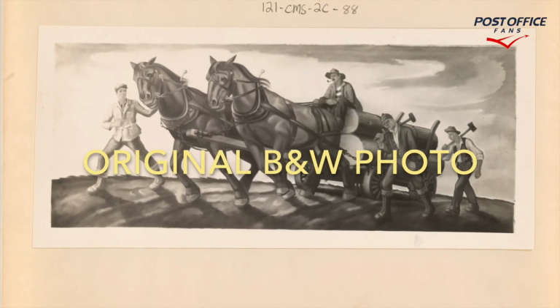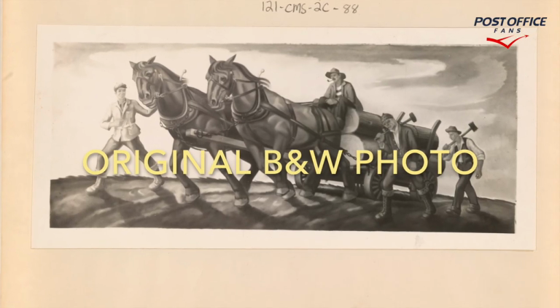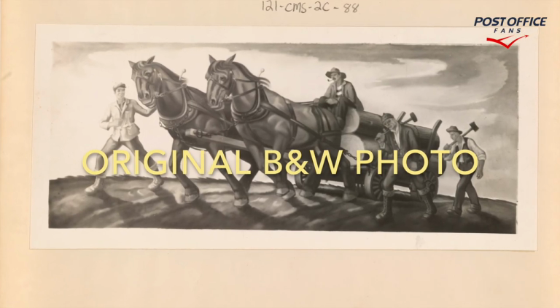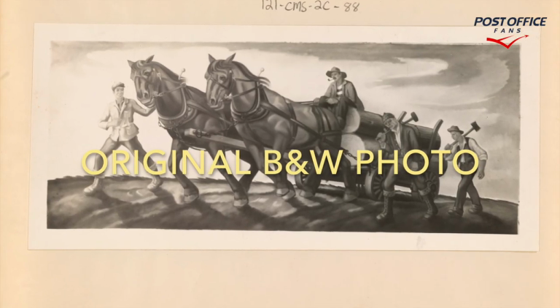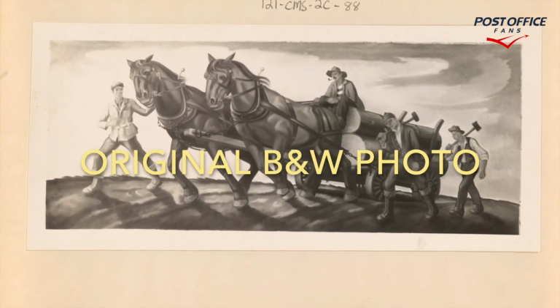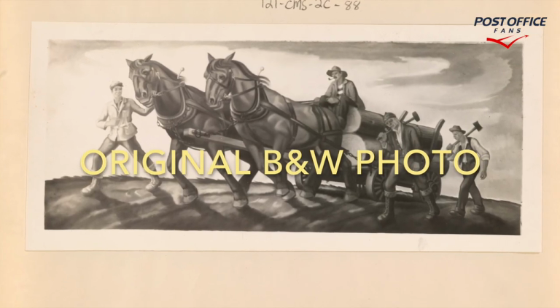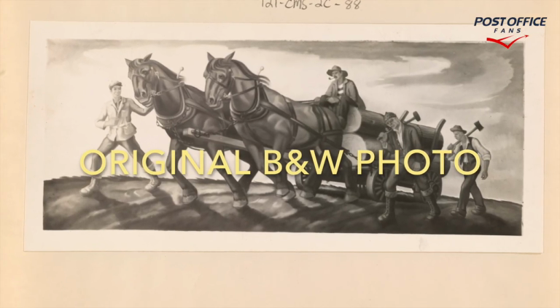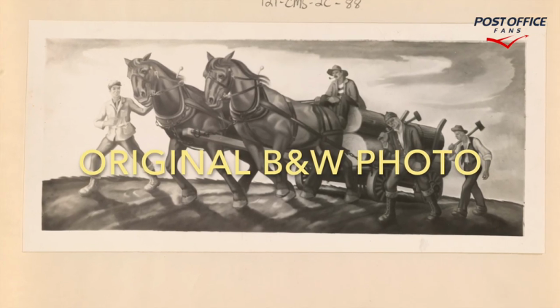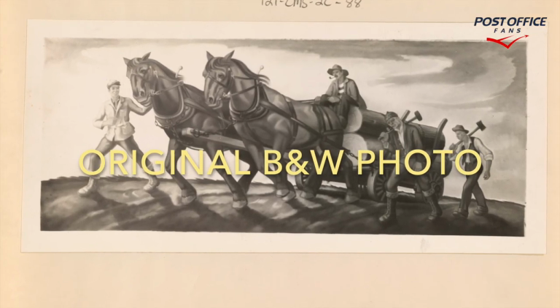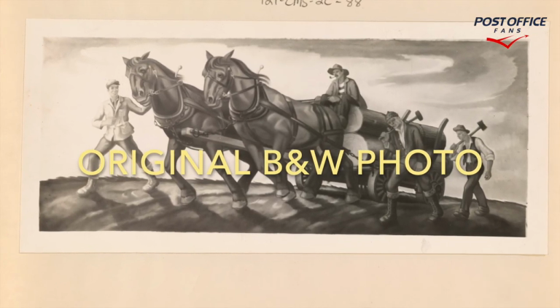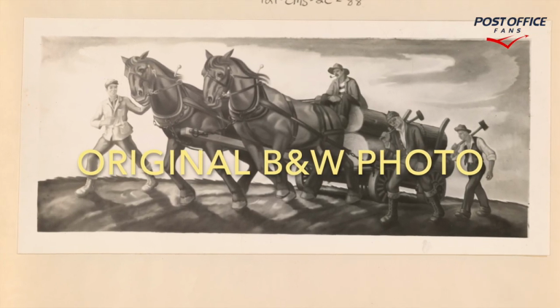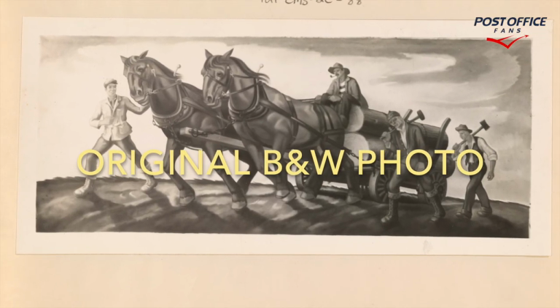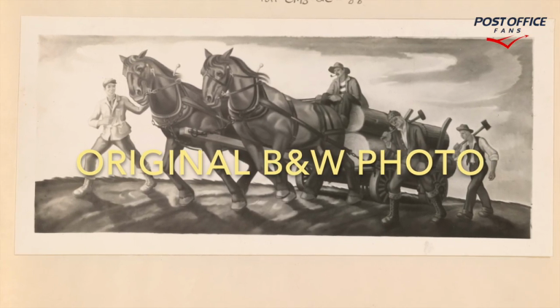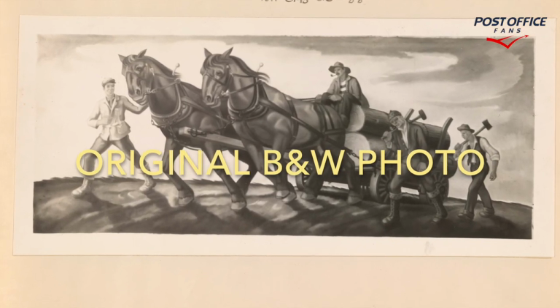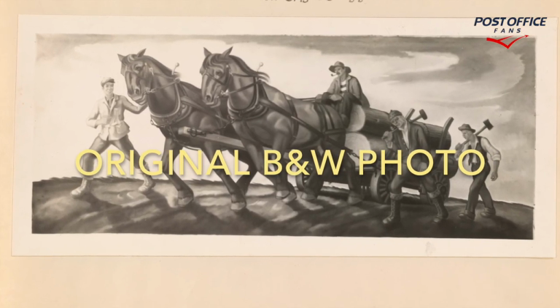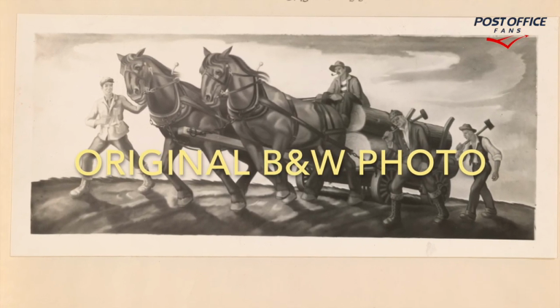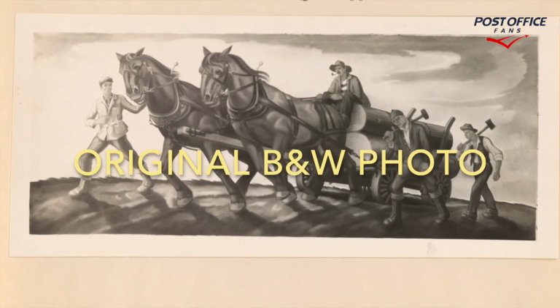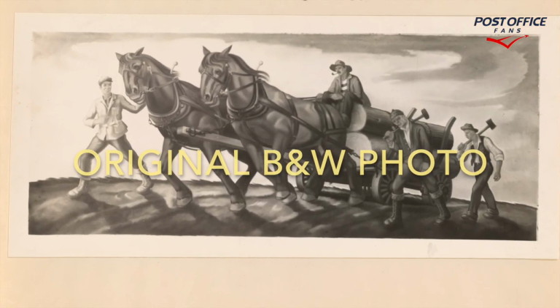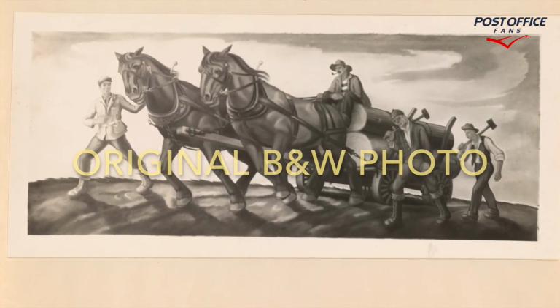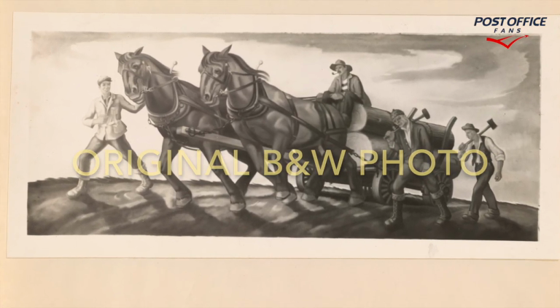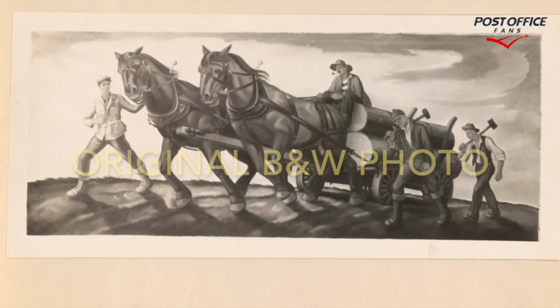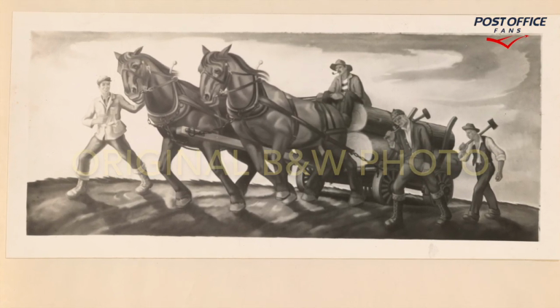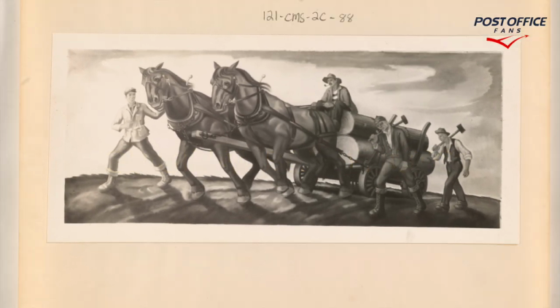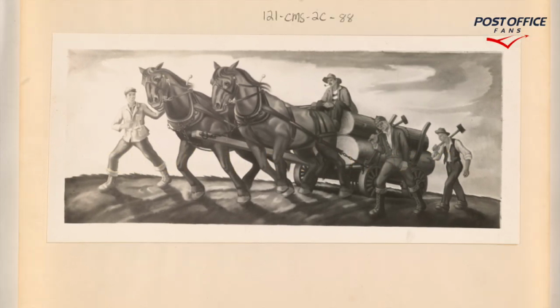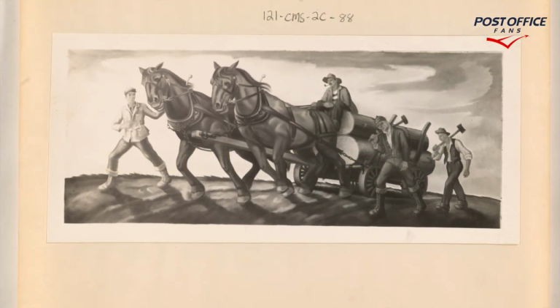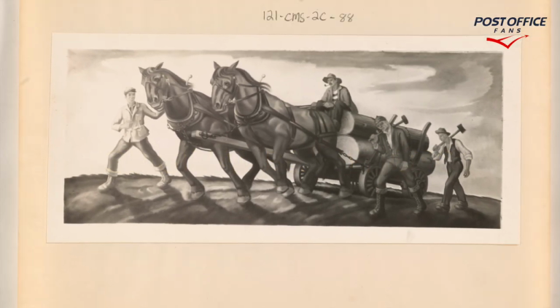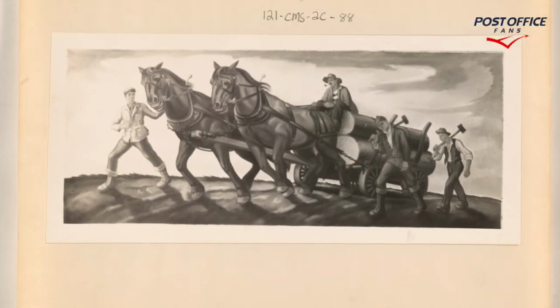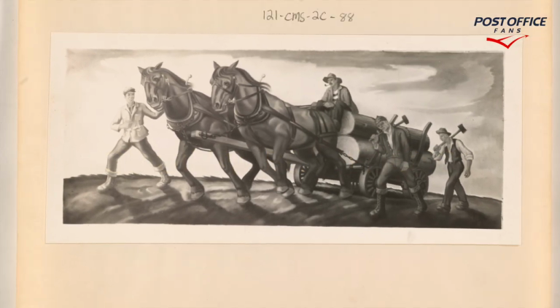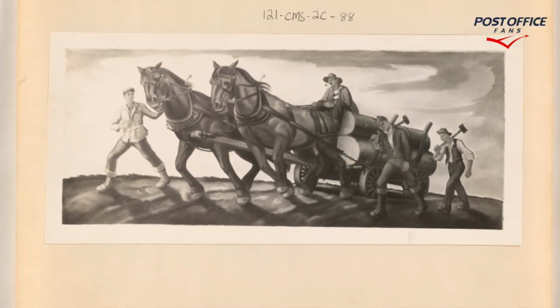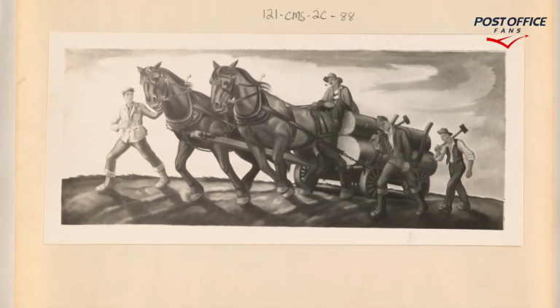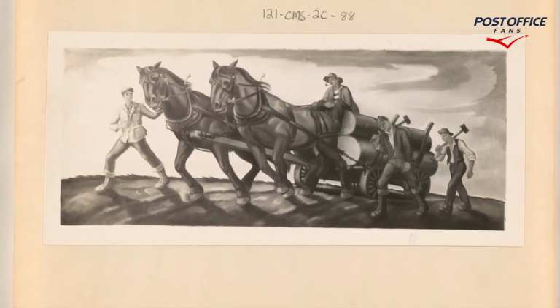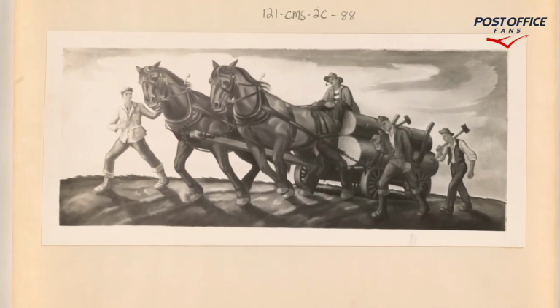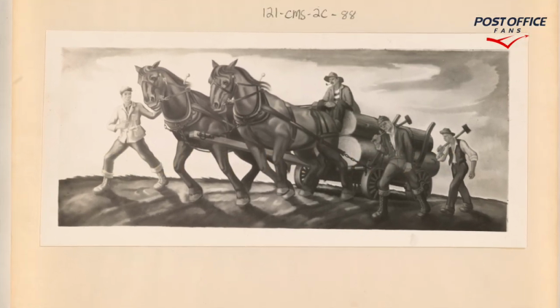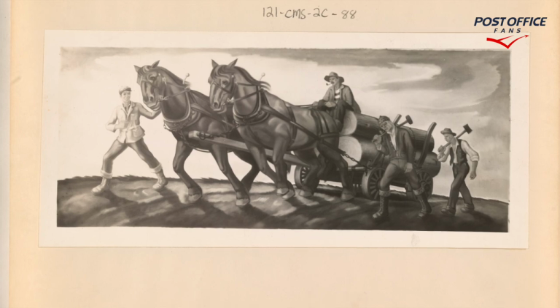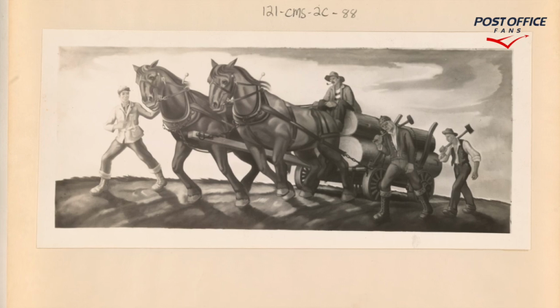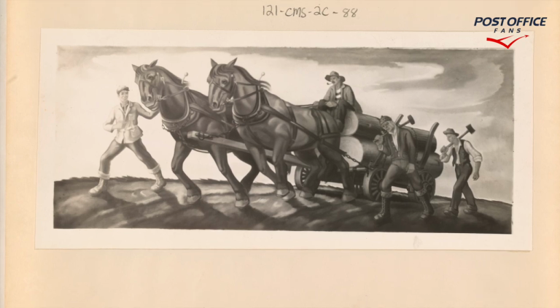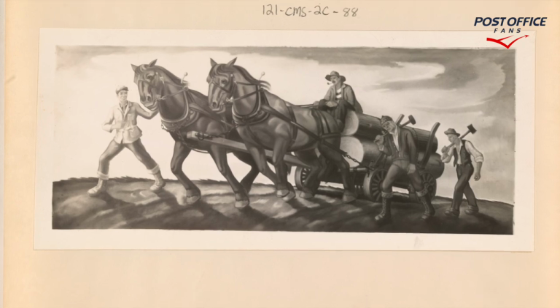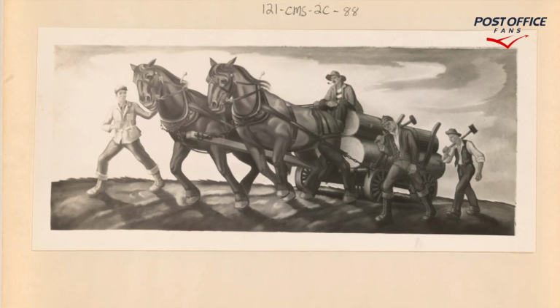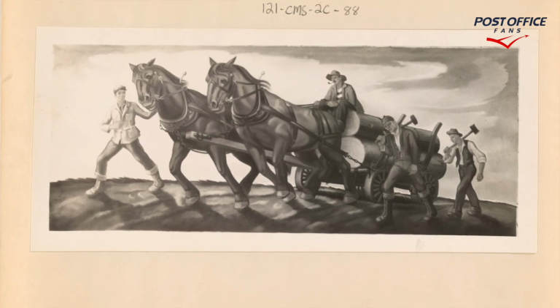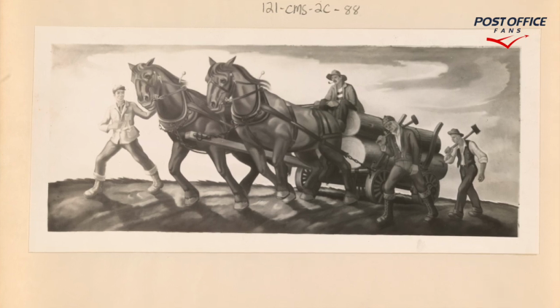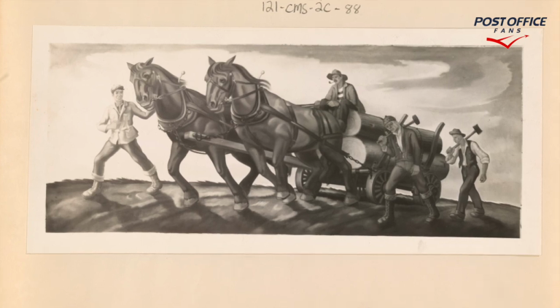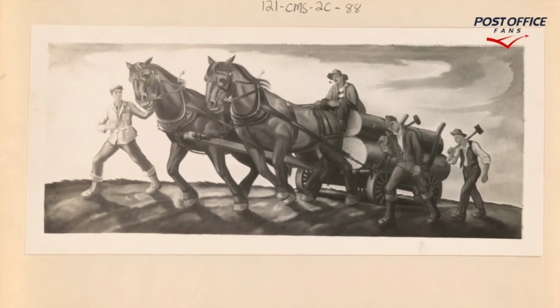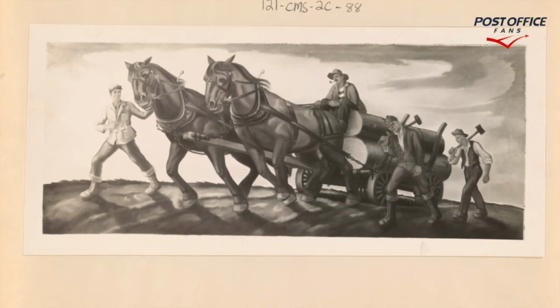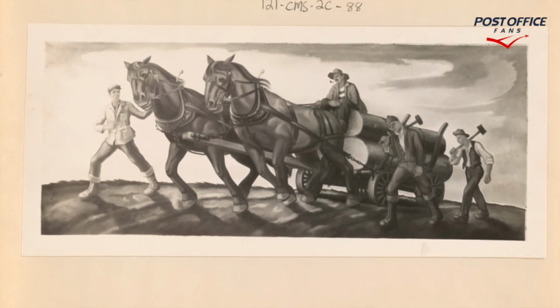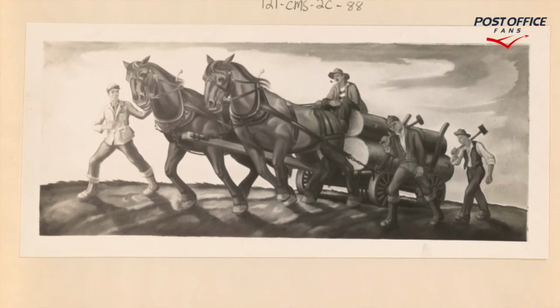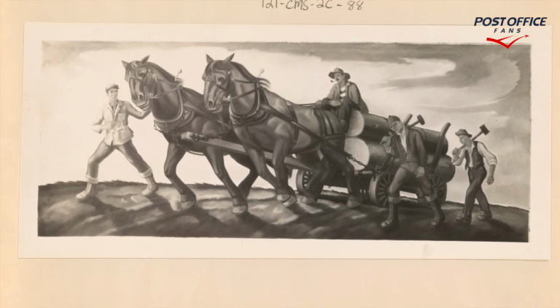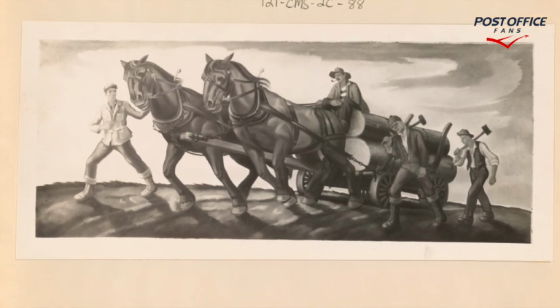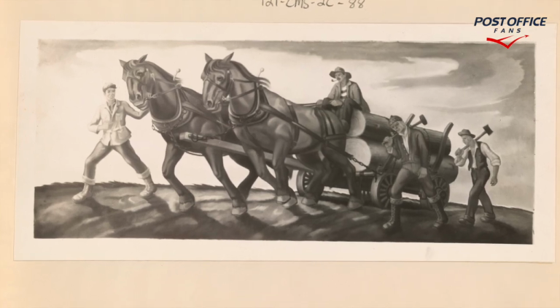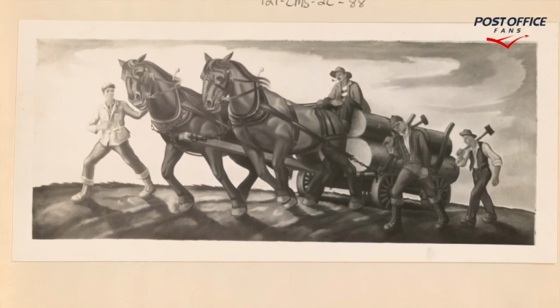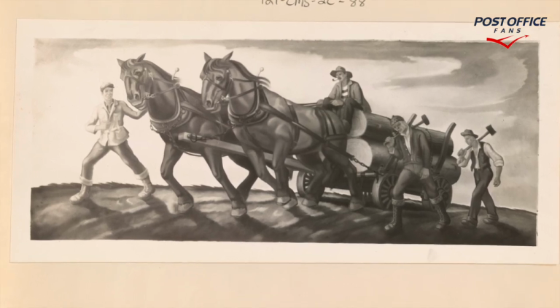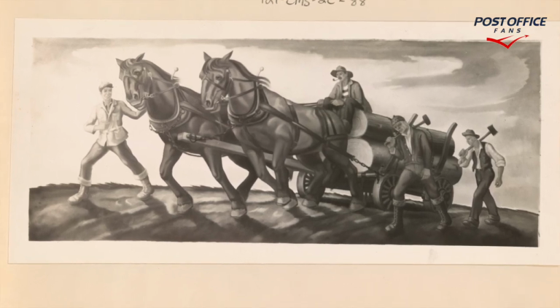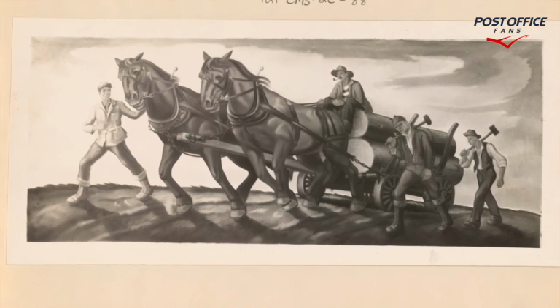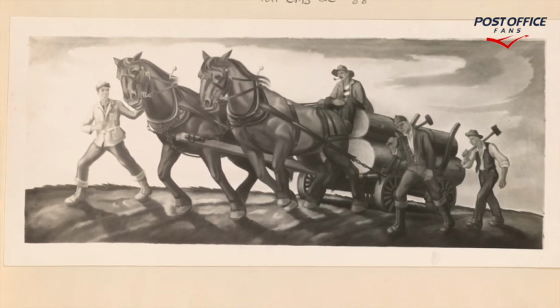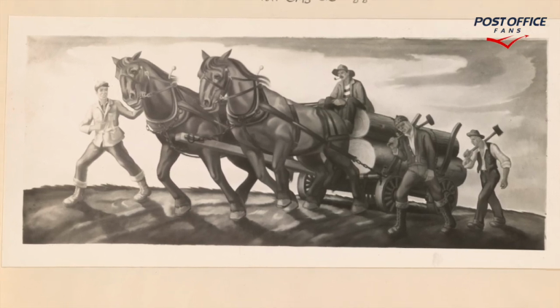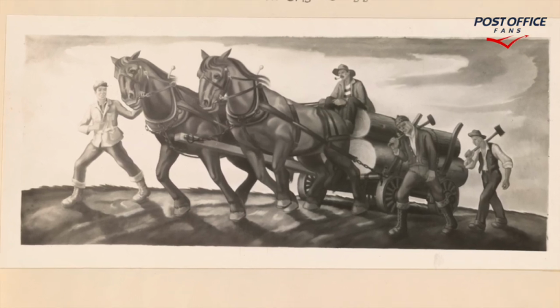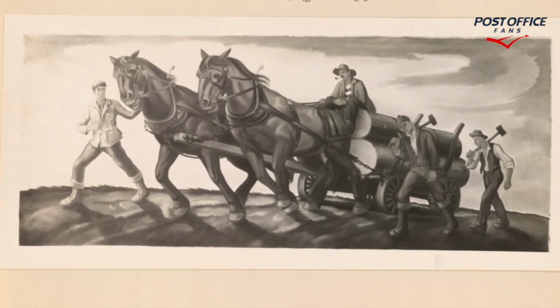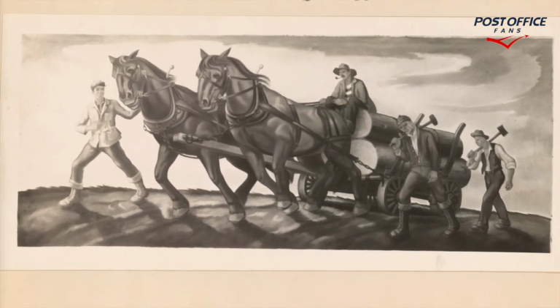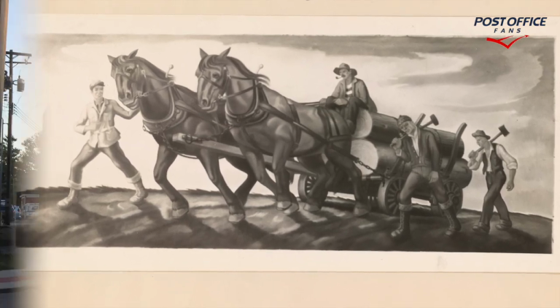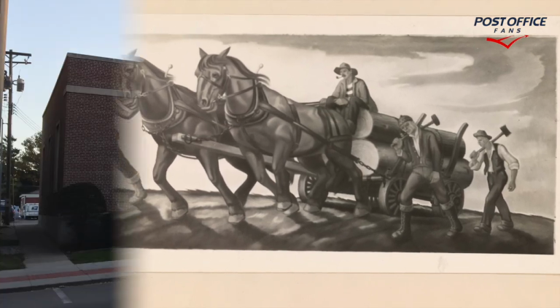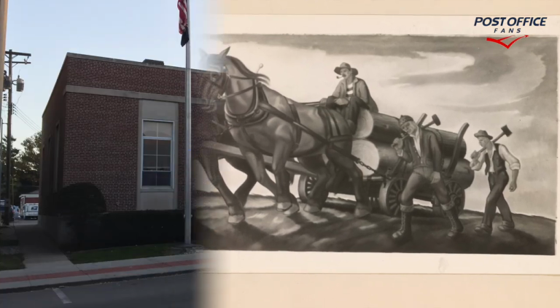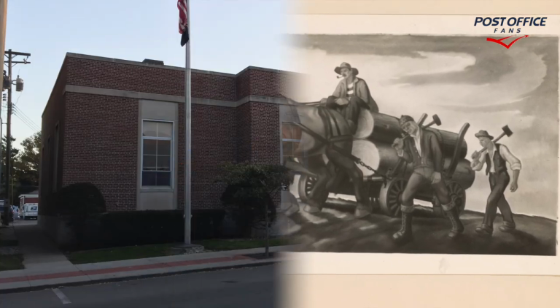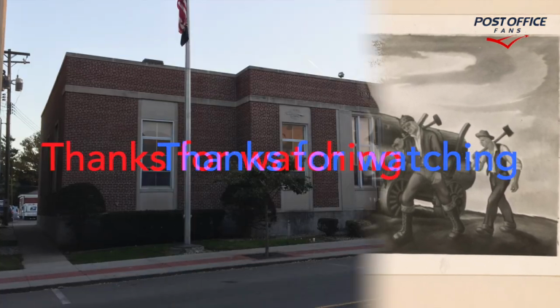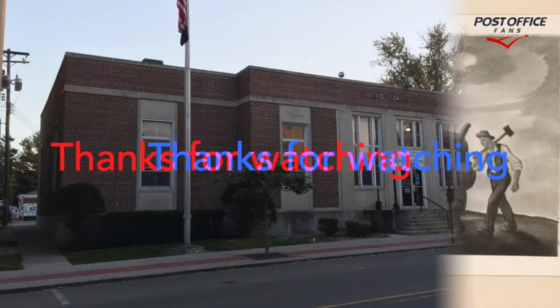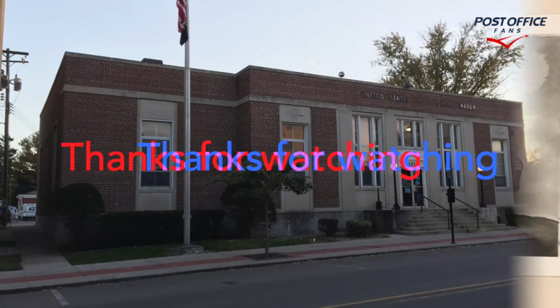Here's the original black and white photograph when it was completed by the artist, William Kayser, in 1939. And this is a better view of the black and white.